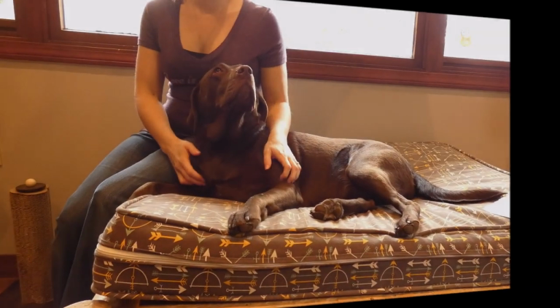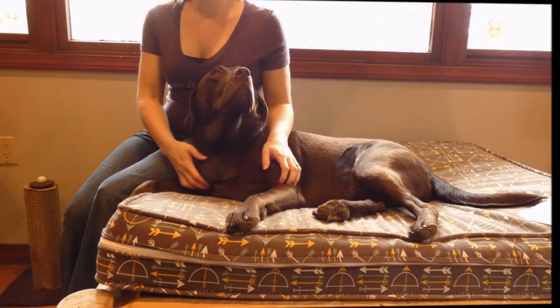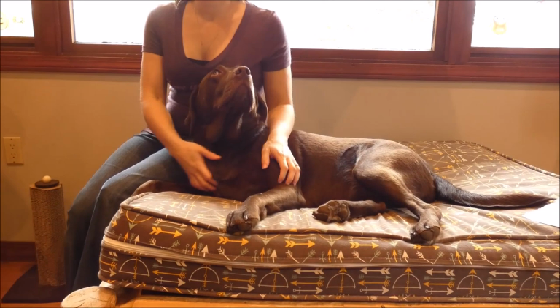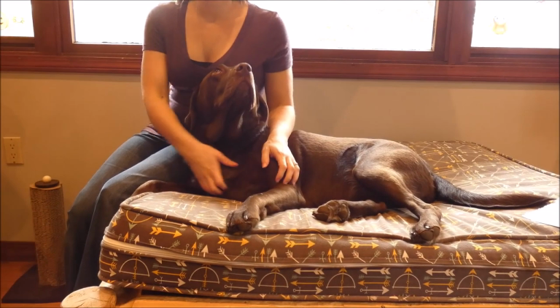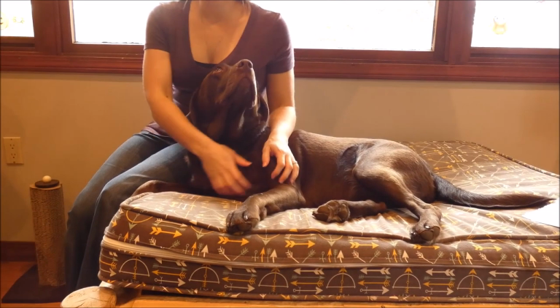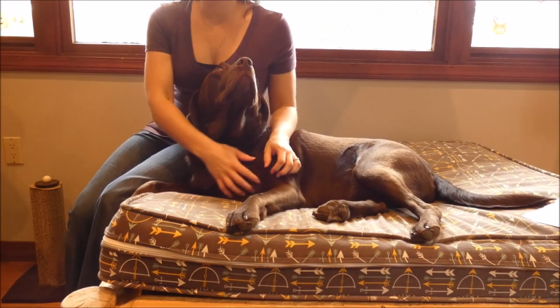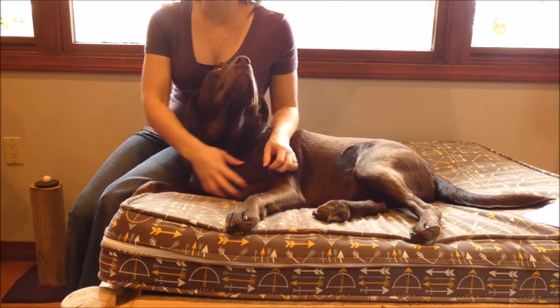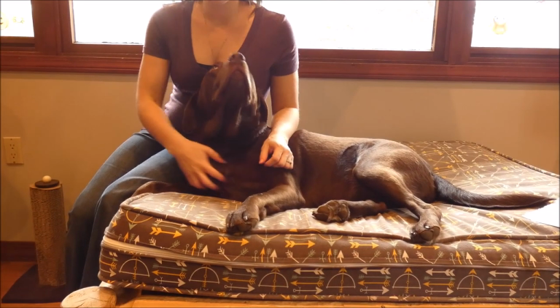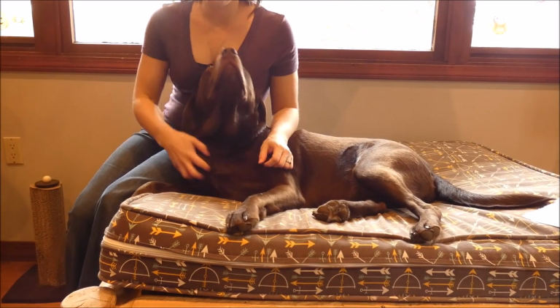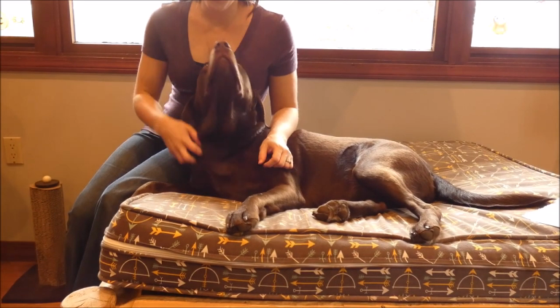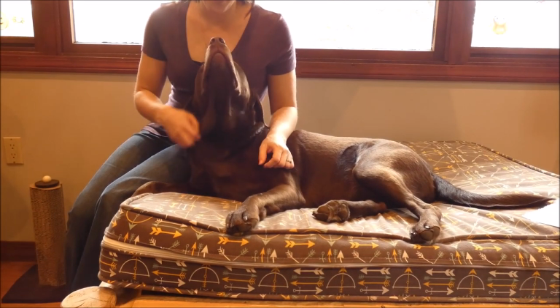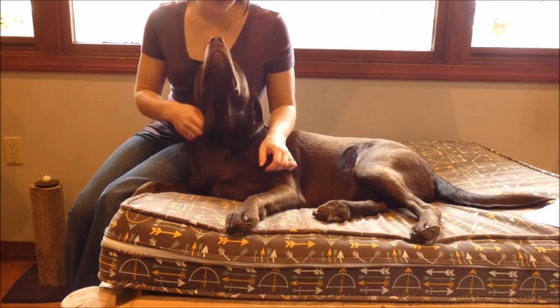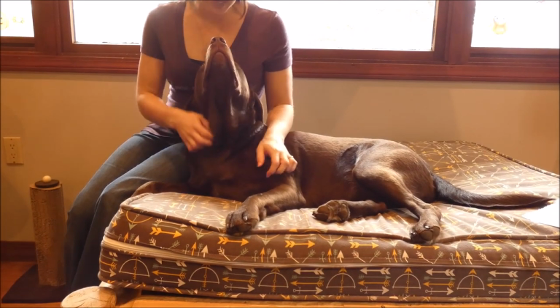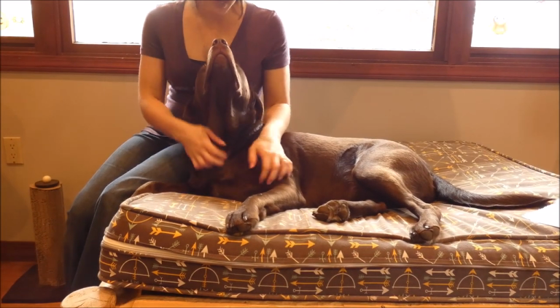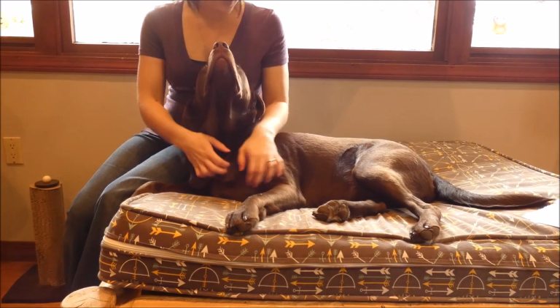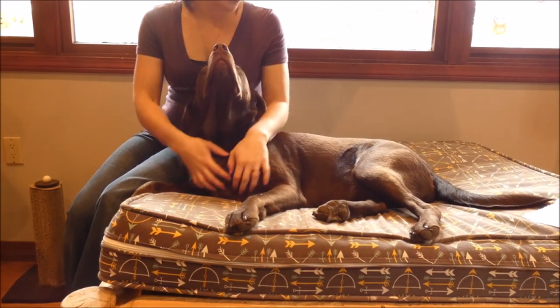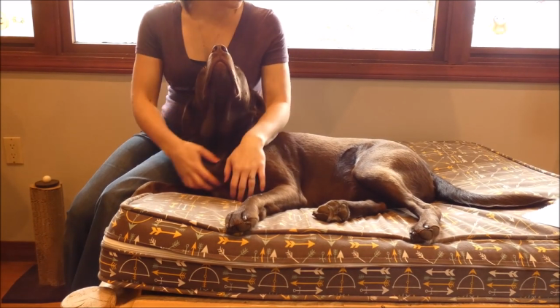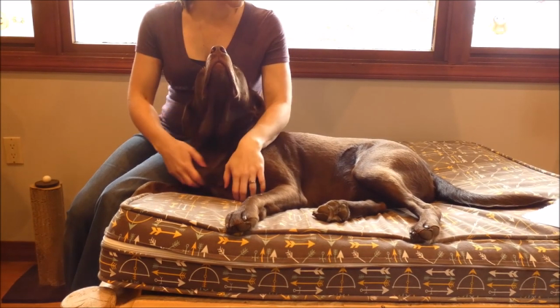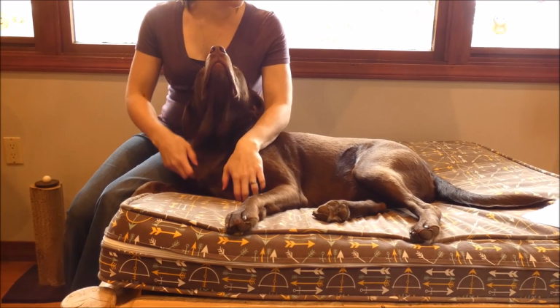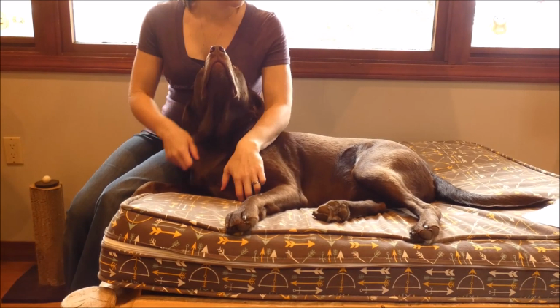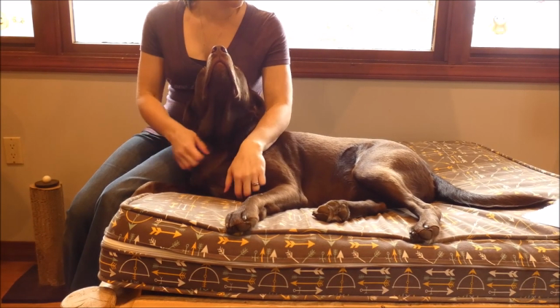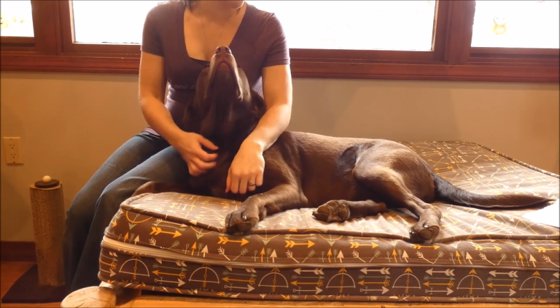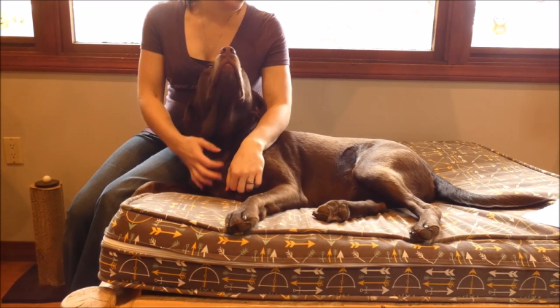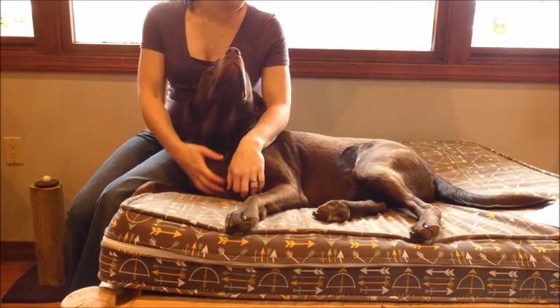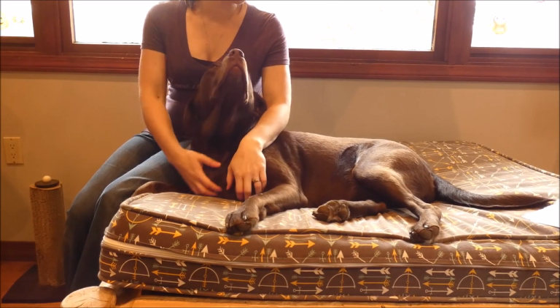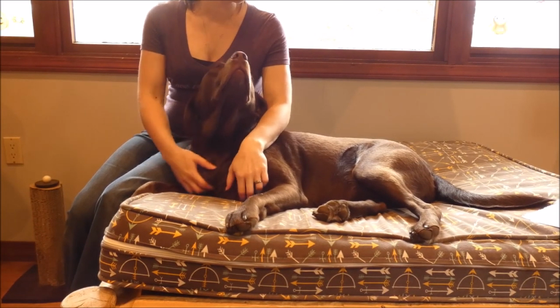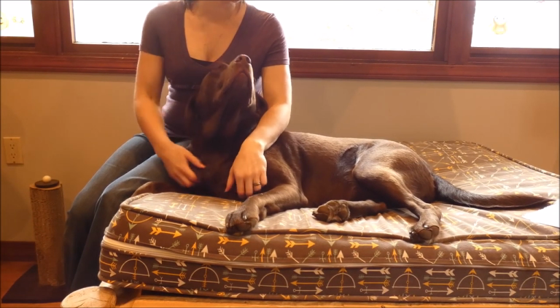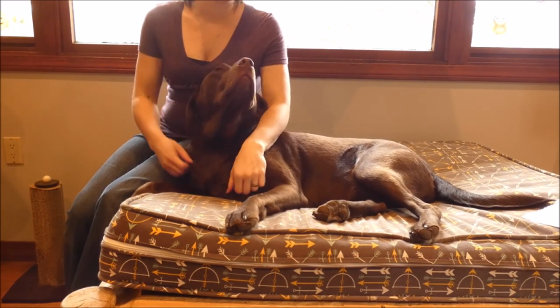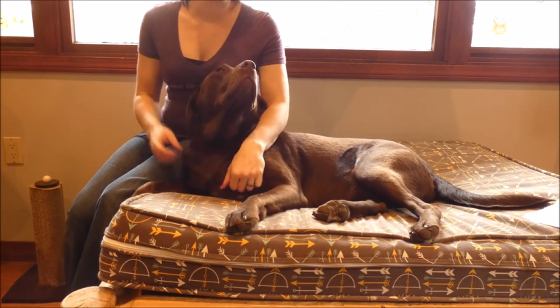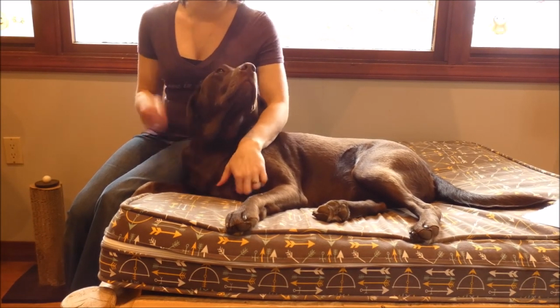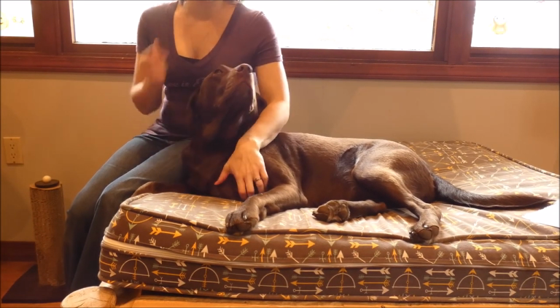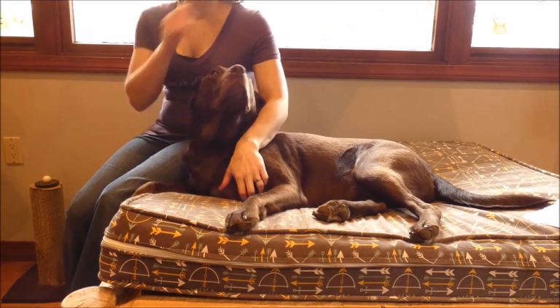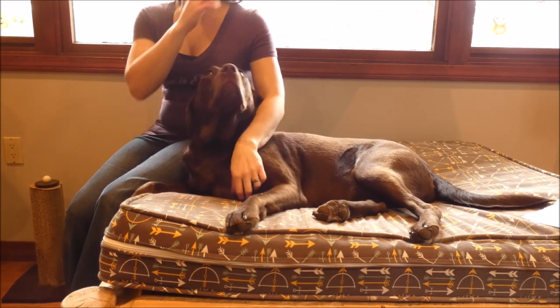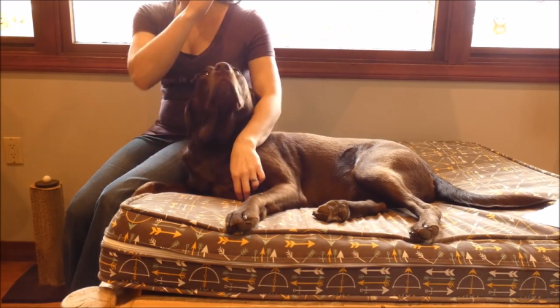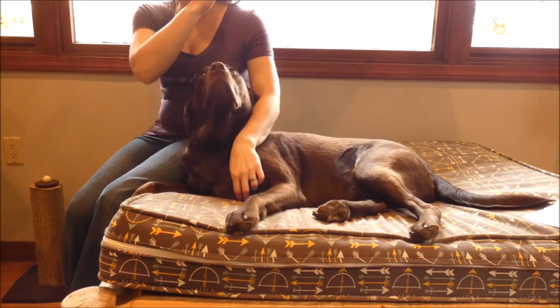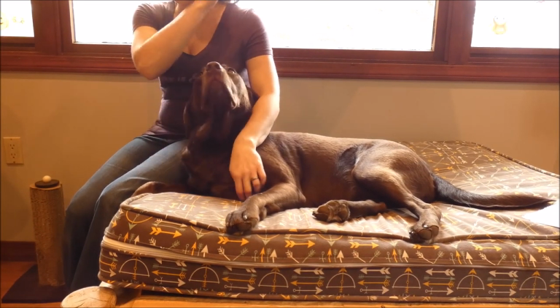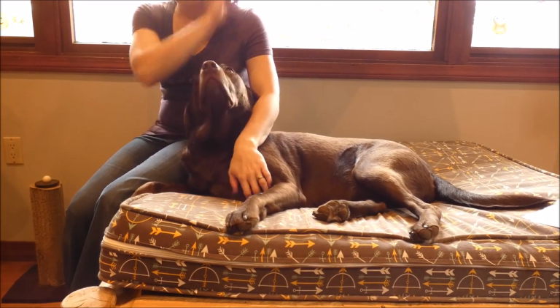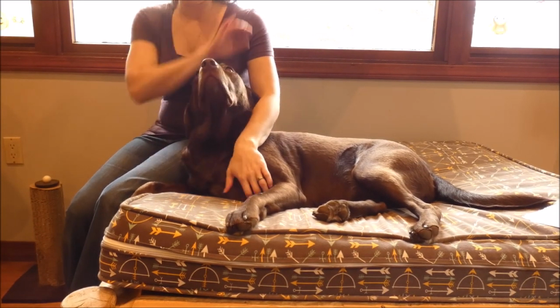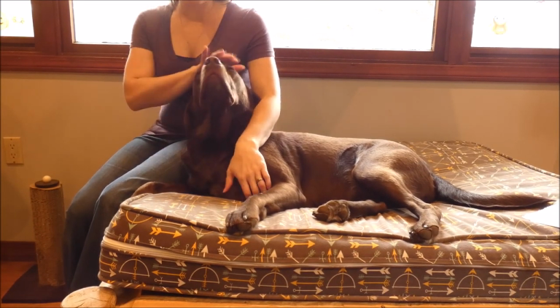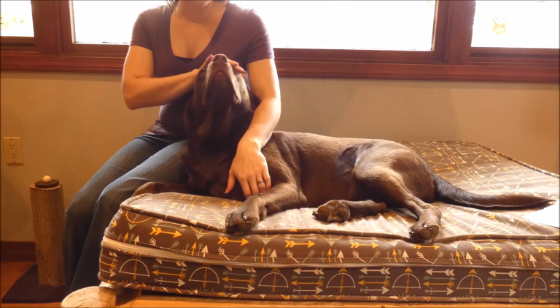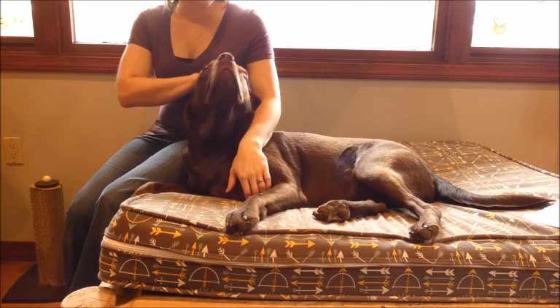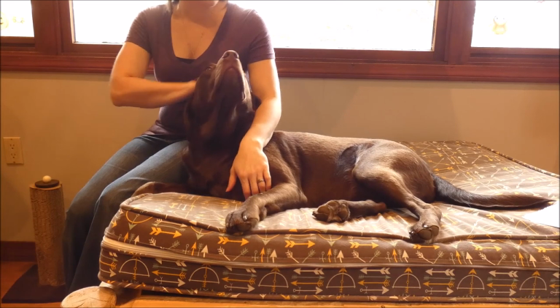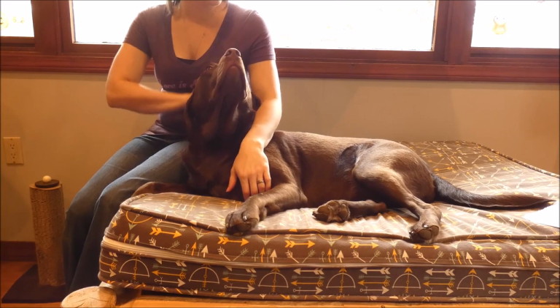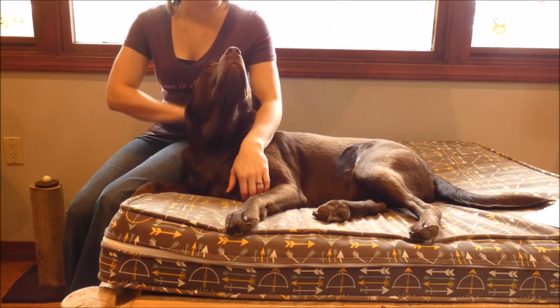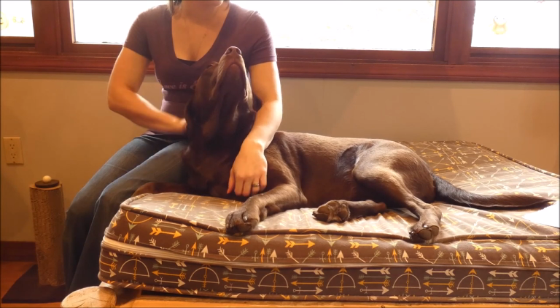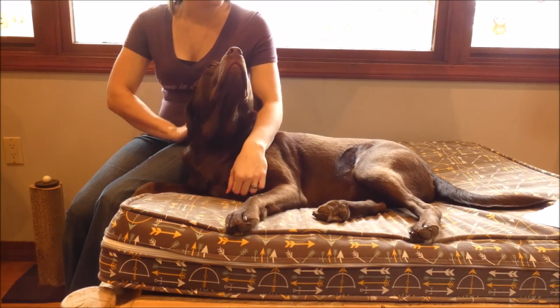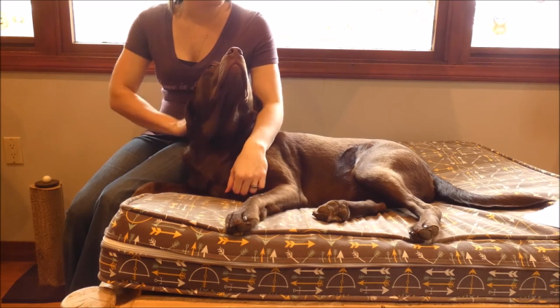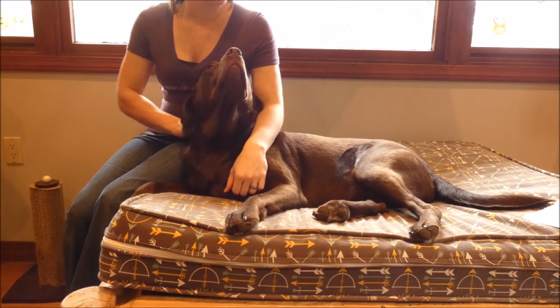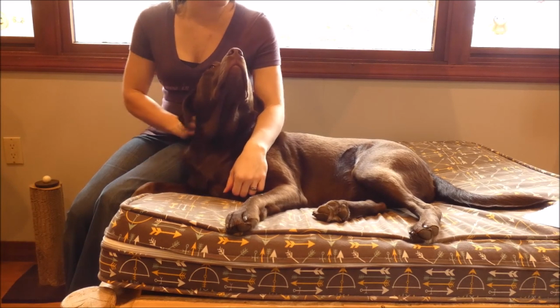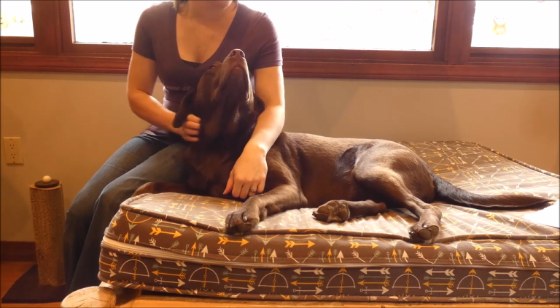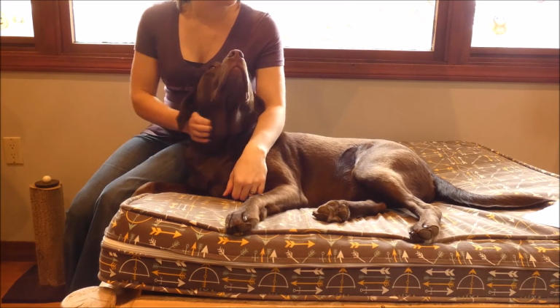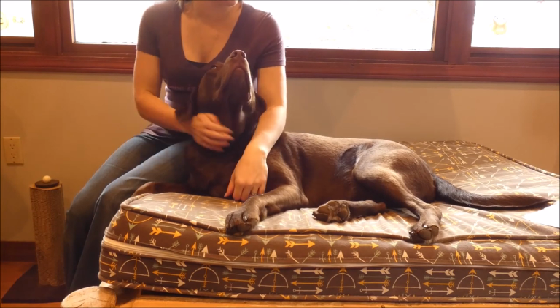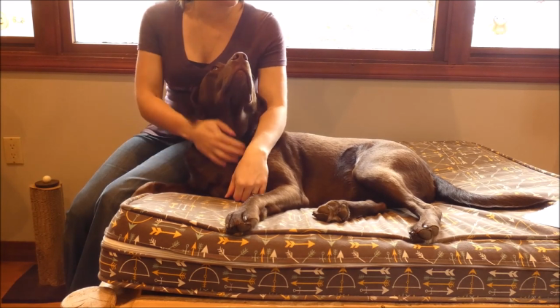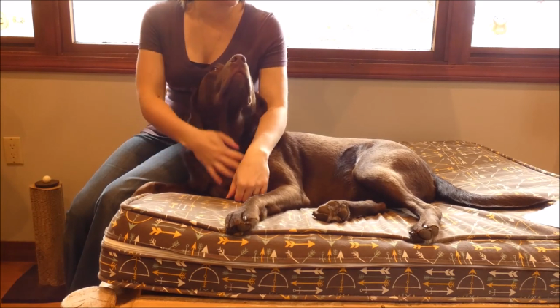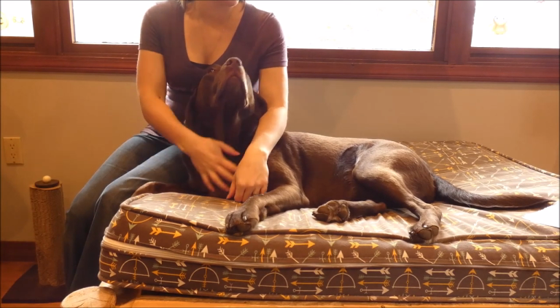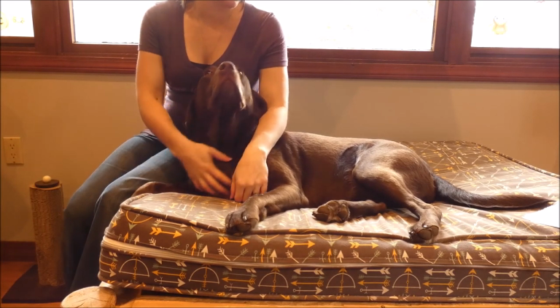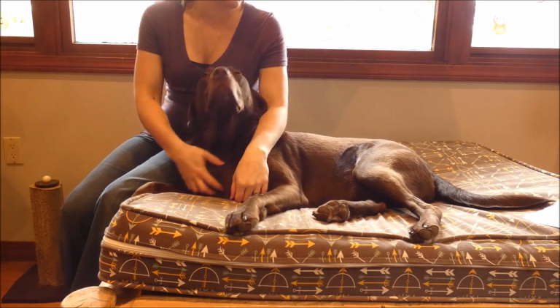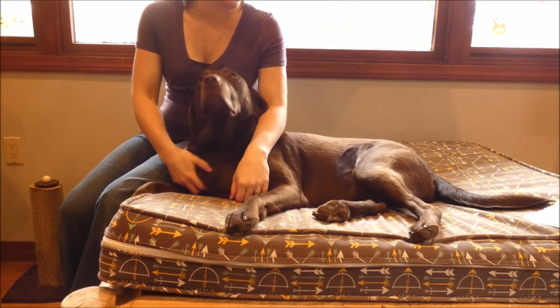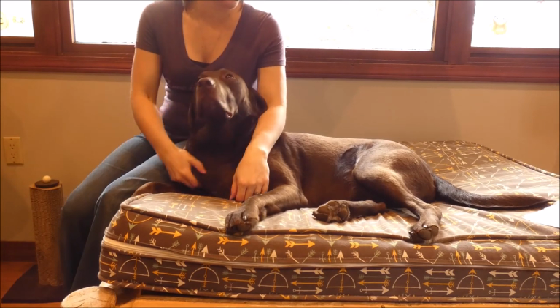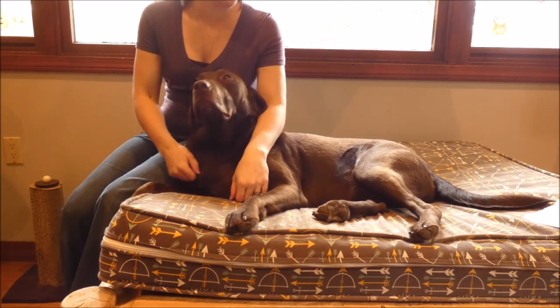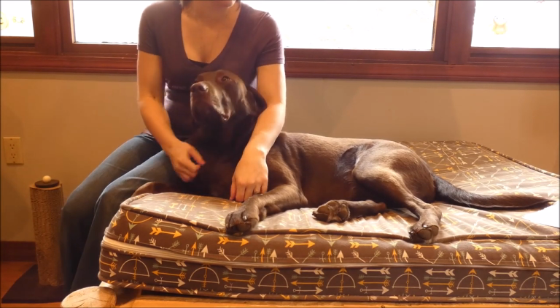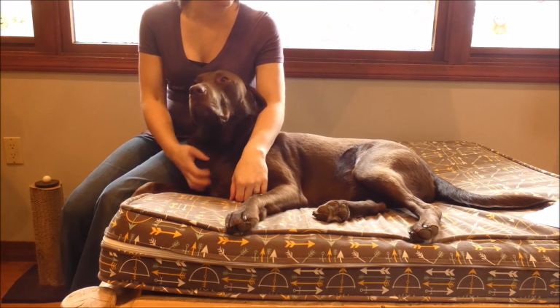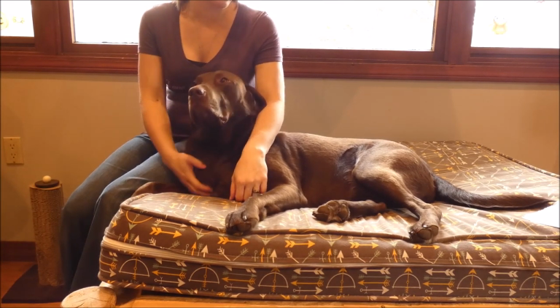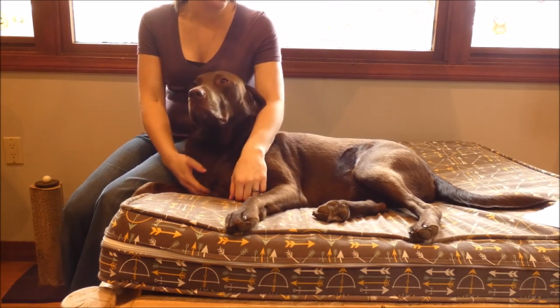Today I am here to show you how to stop diarrhea in dogs. This is our Chocolate Lab, Sadie, and she's going to help me today.